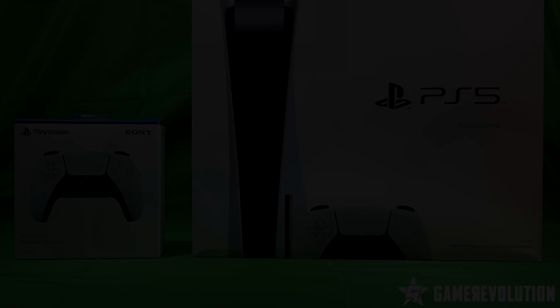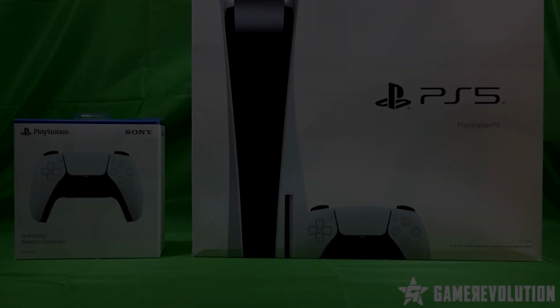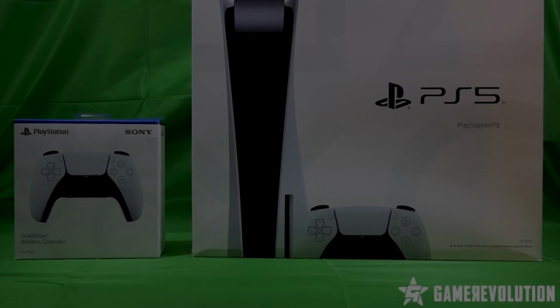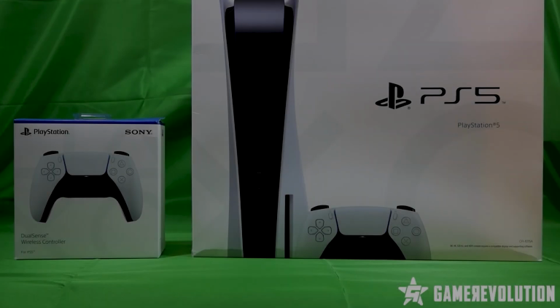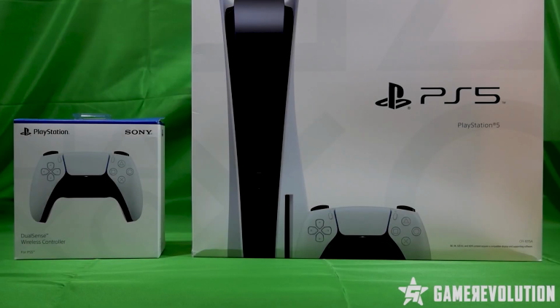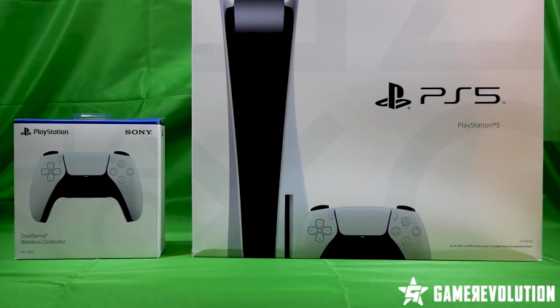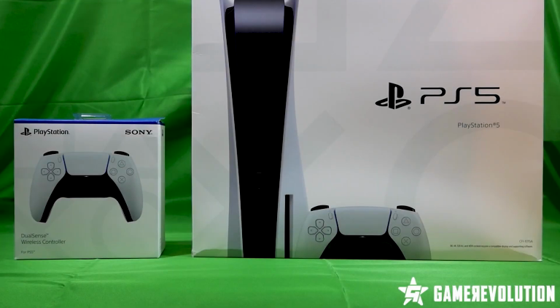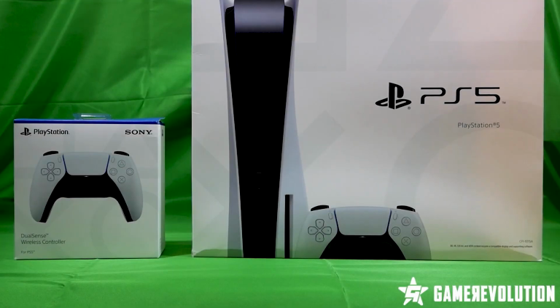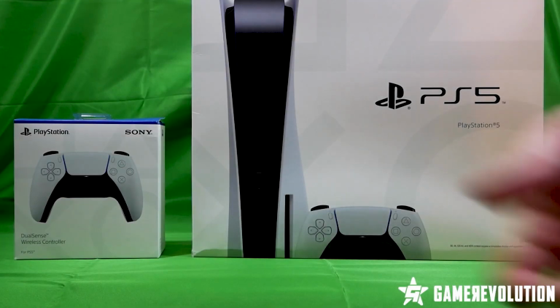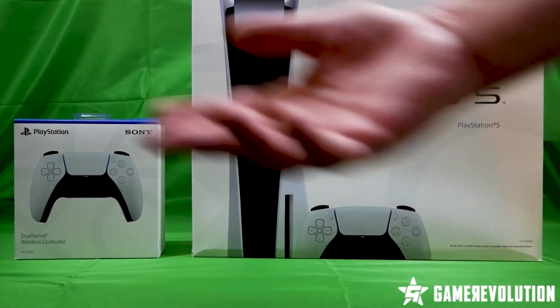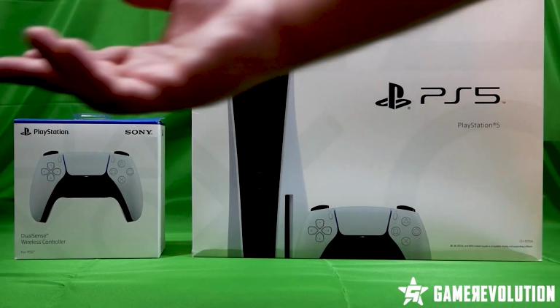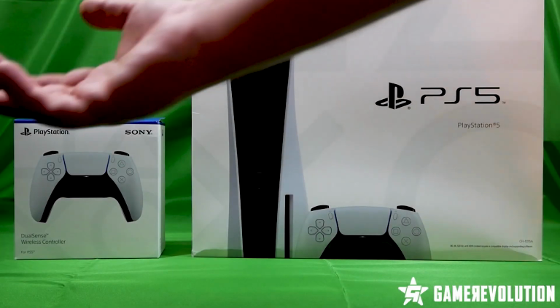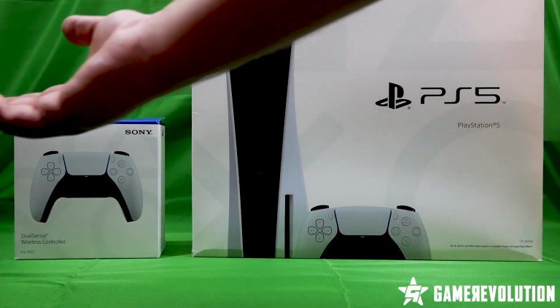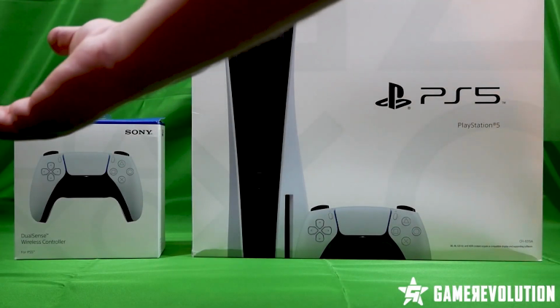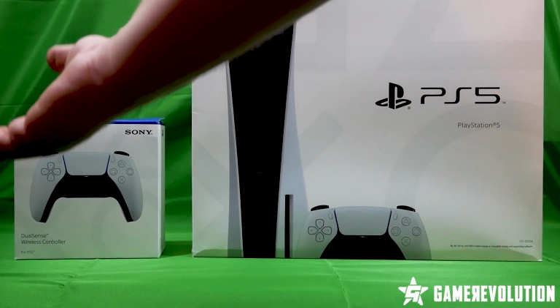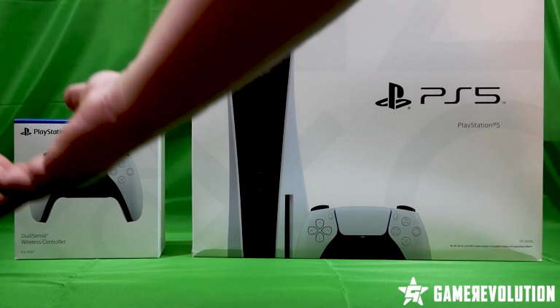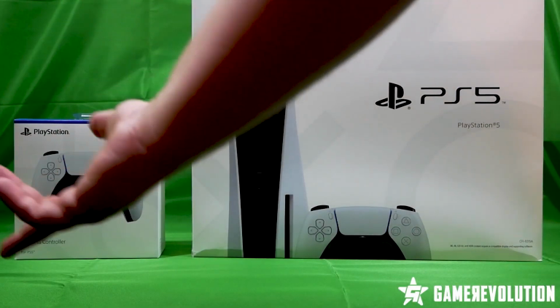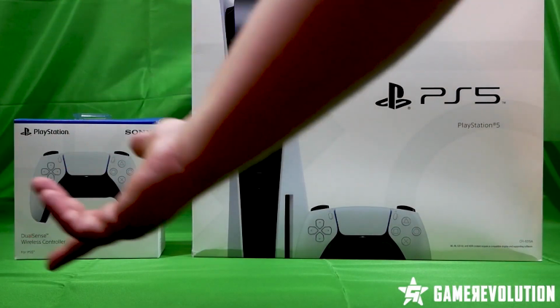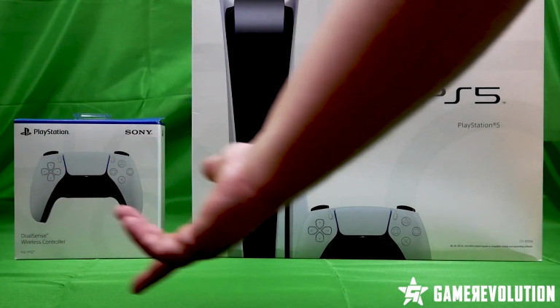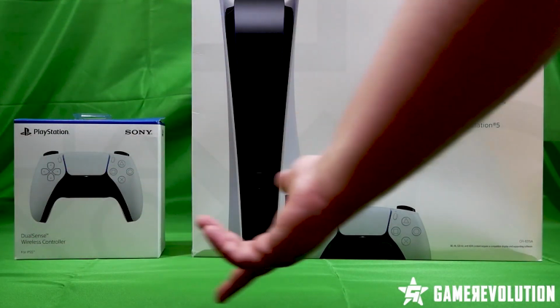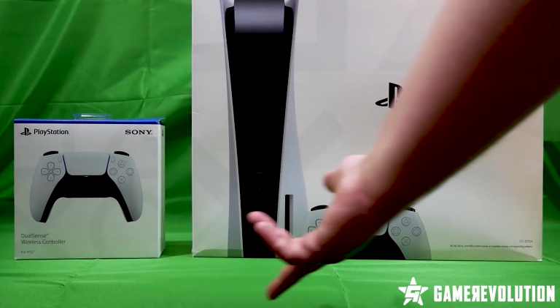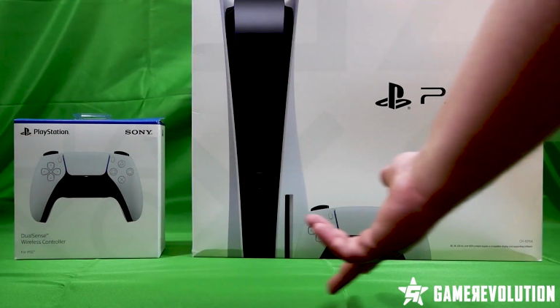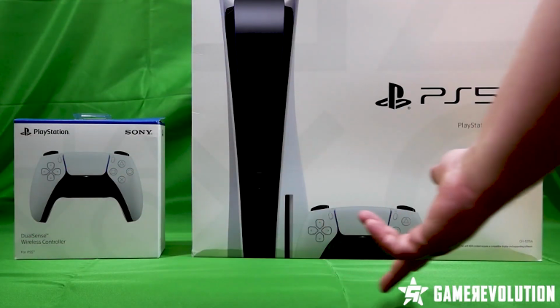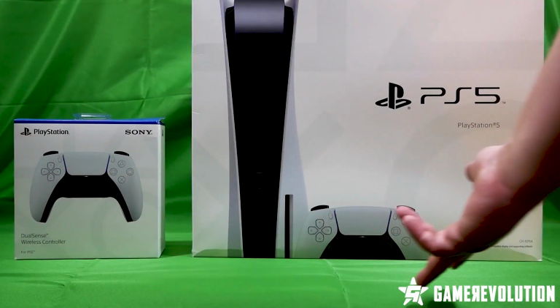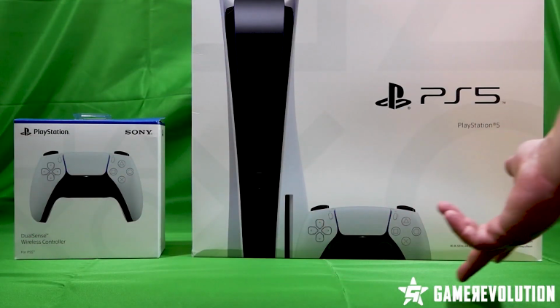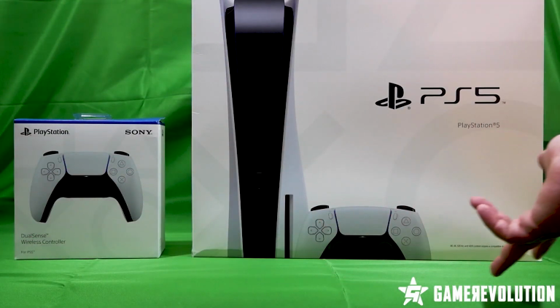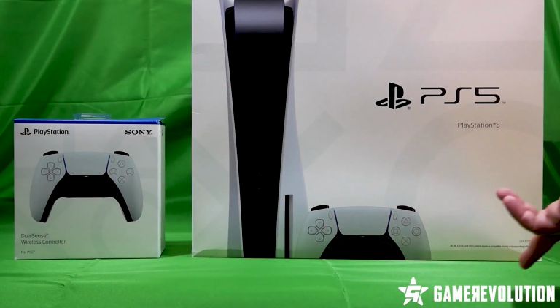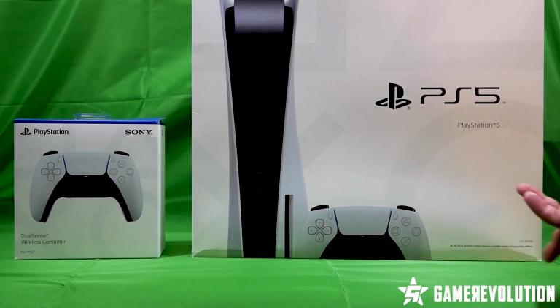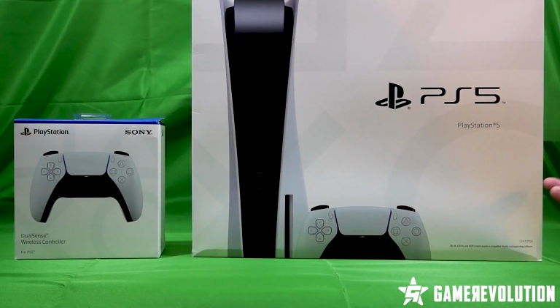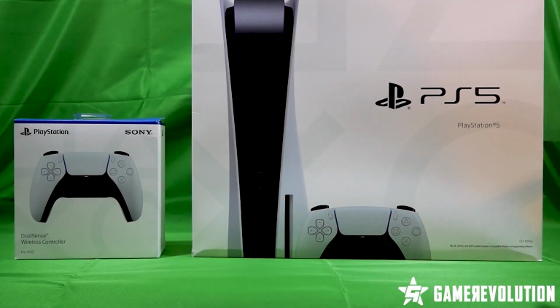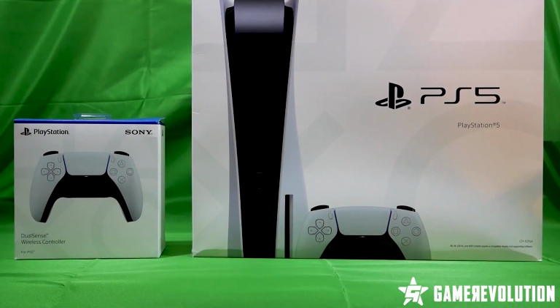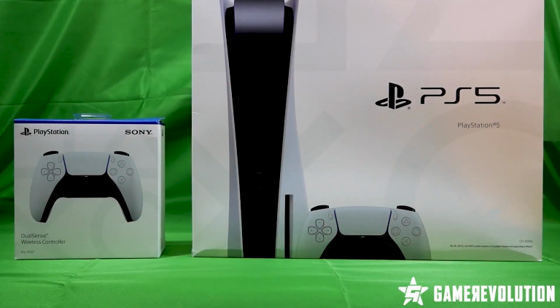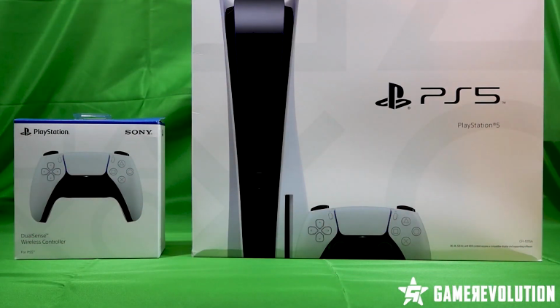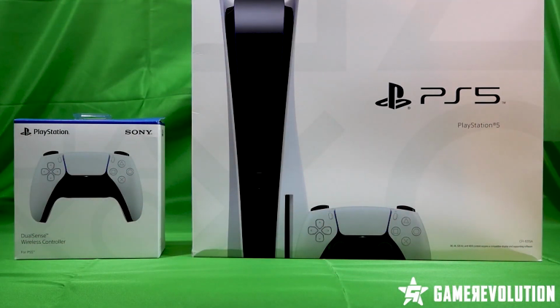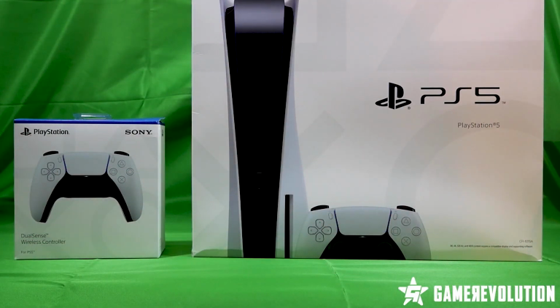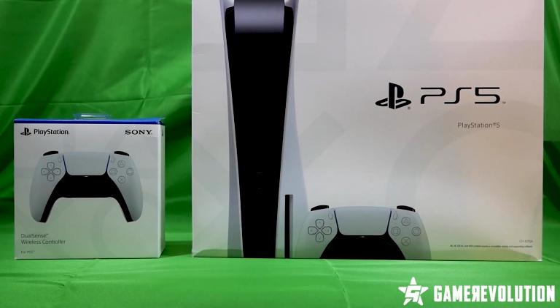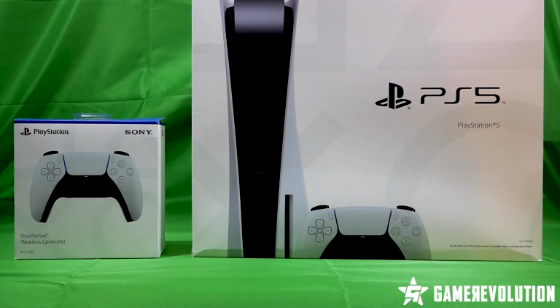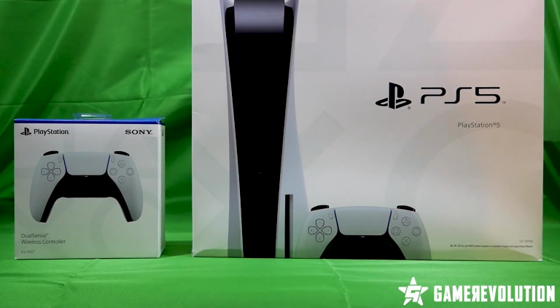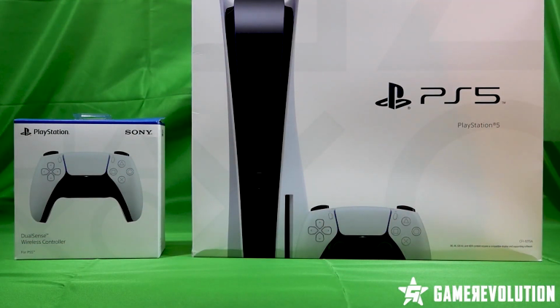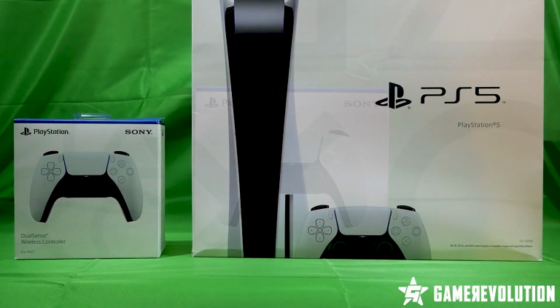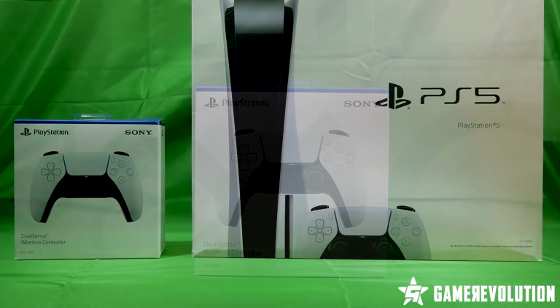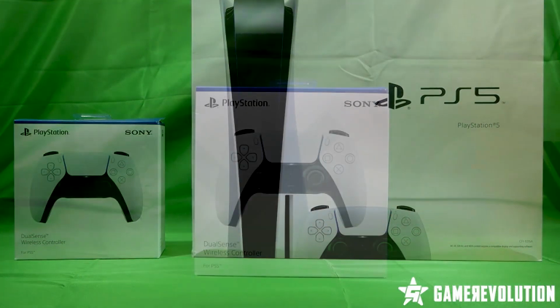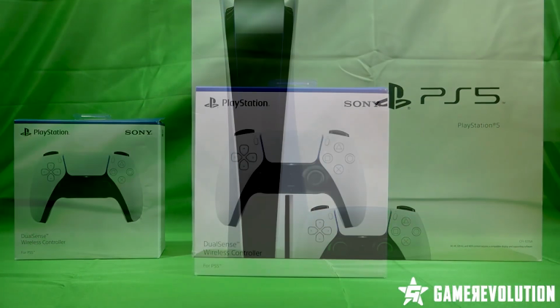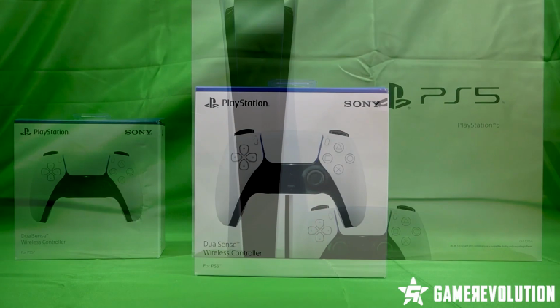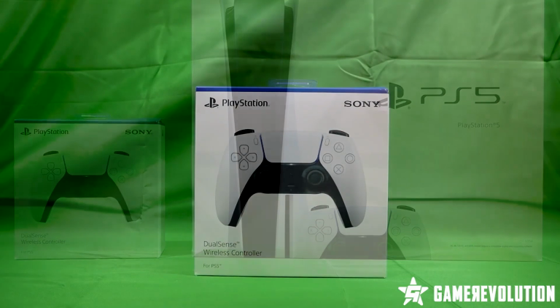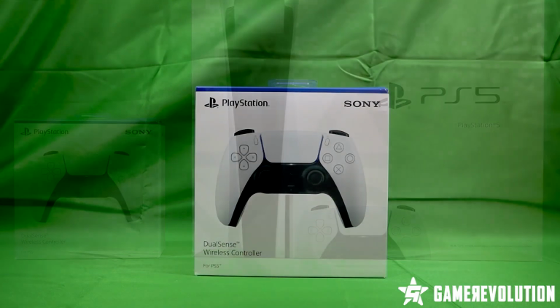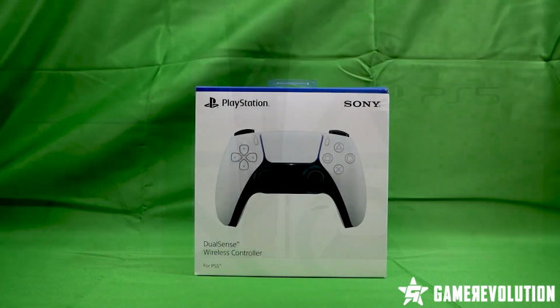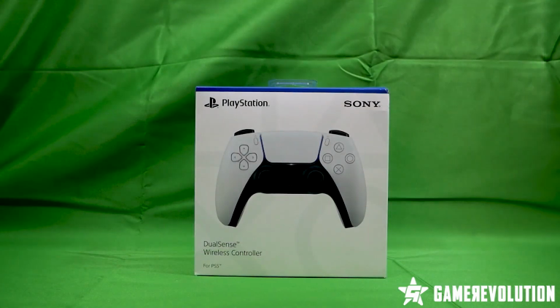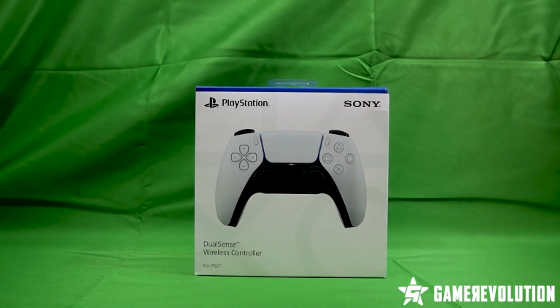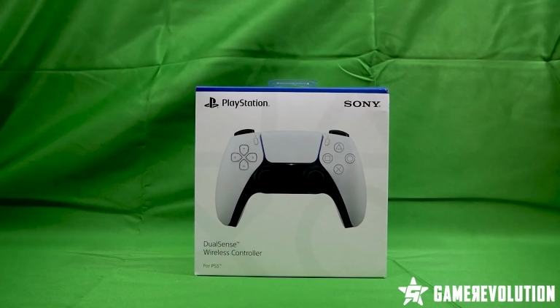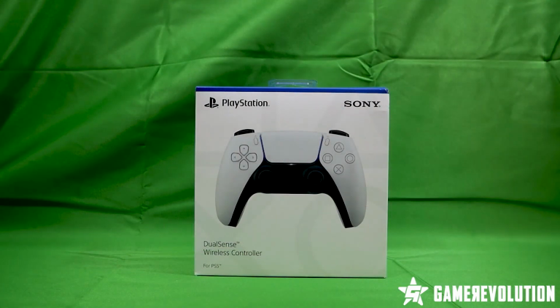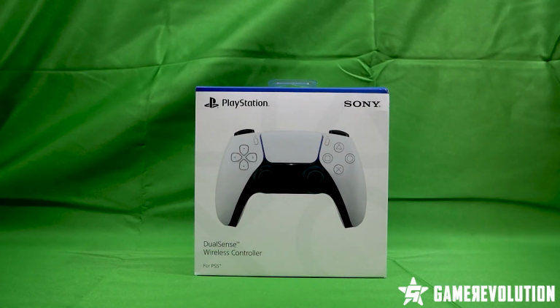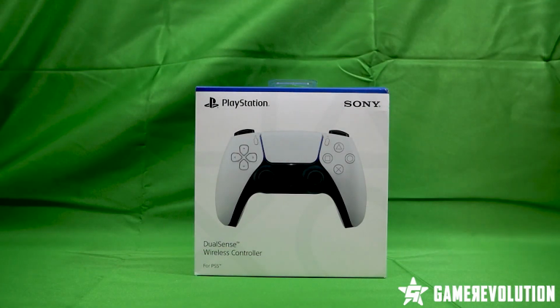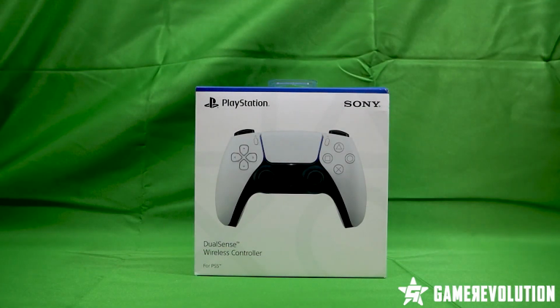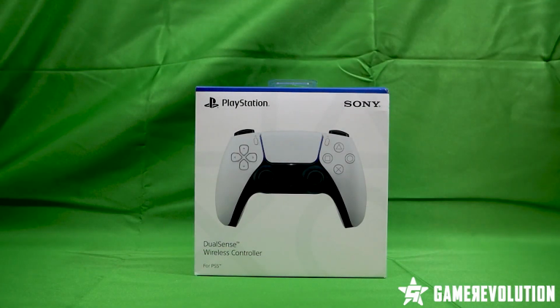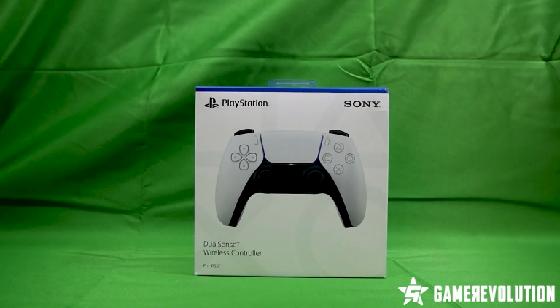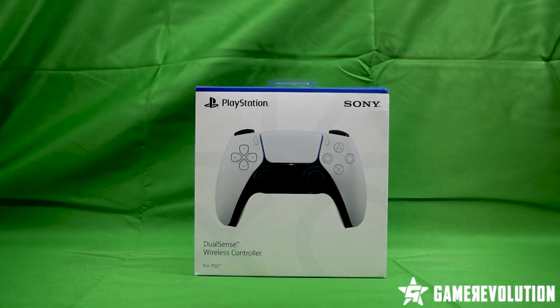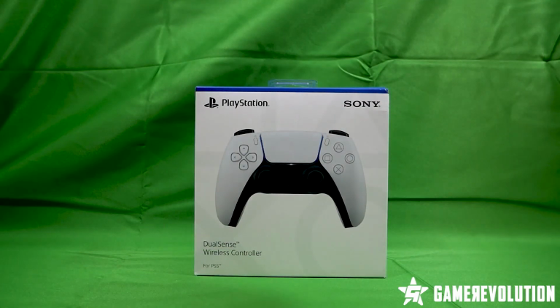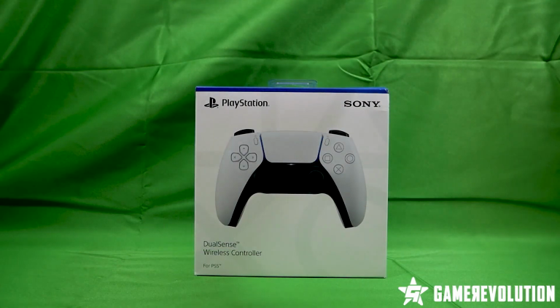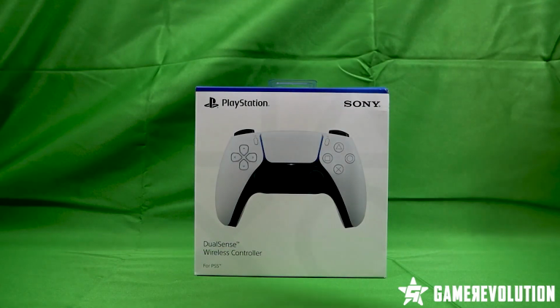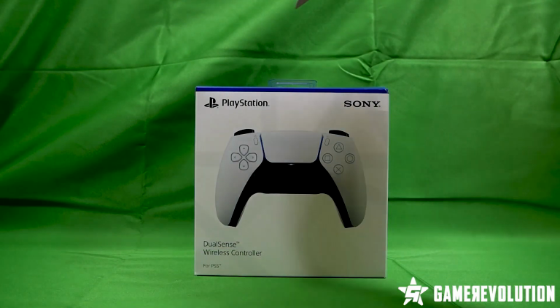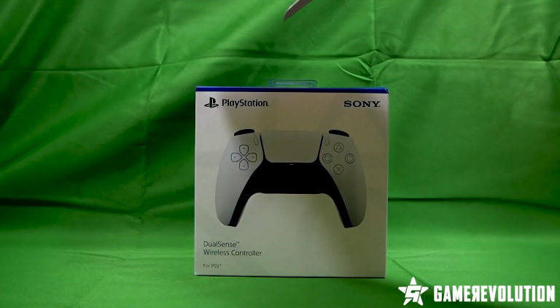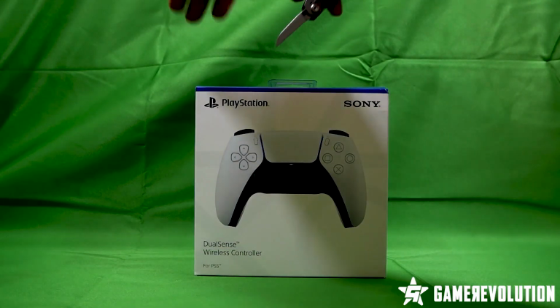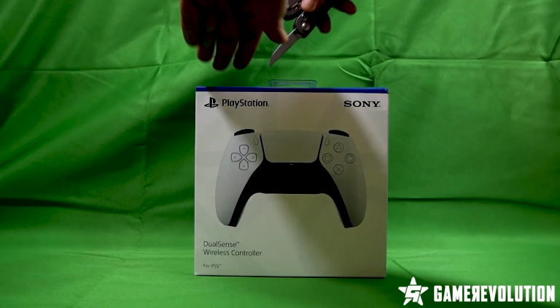Hello, and welcome to Game Revolution's PlayStation 5 unboxing. Thanks to Sony for providing early access to the PS5.